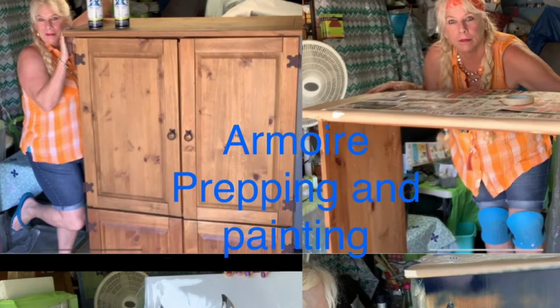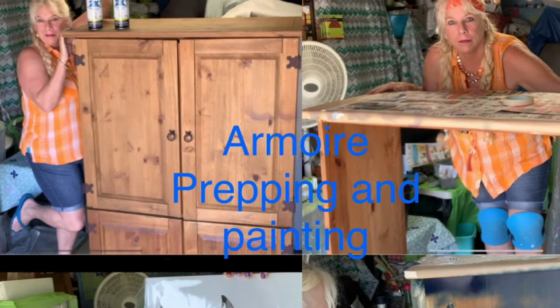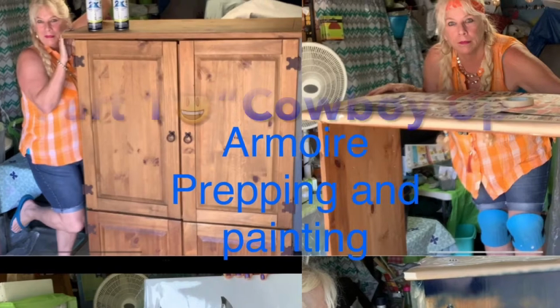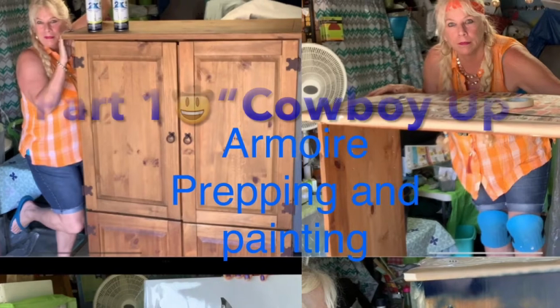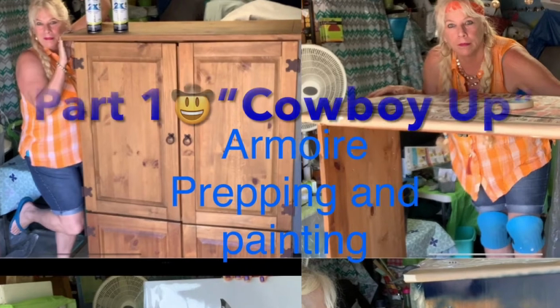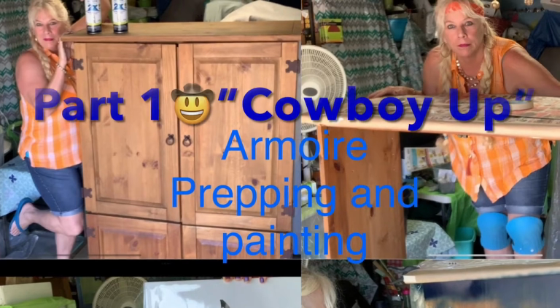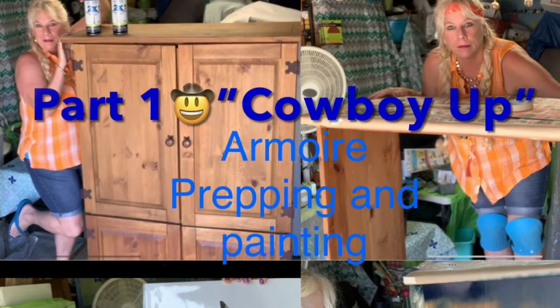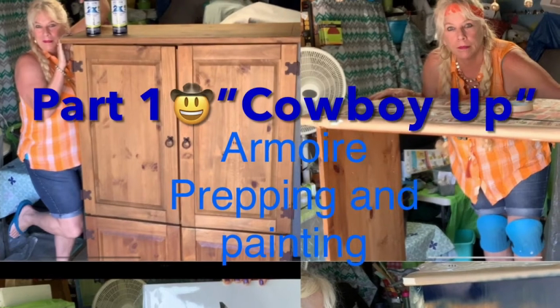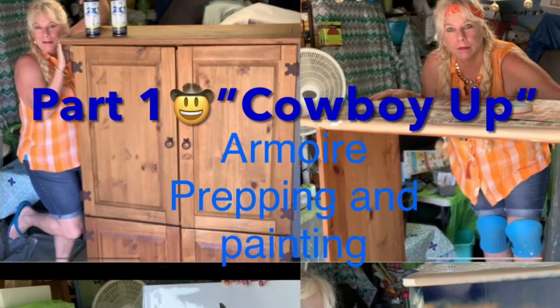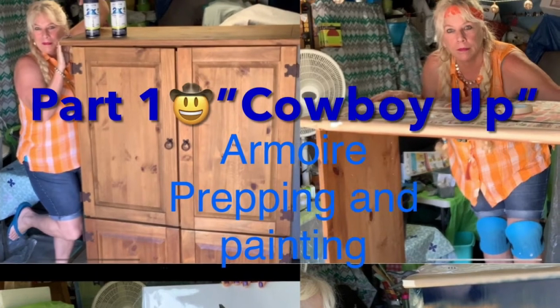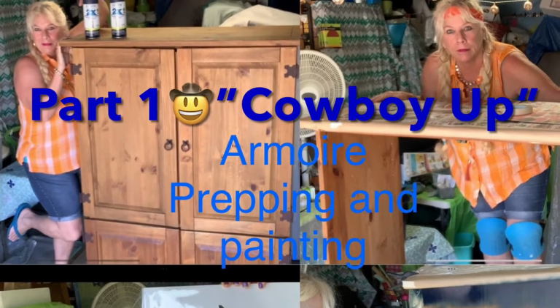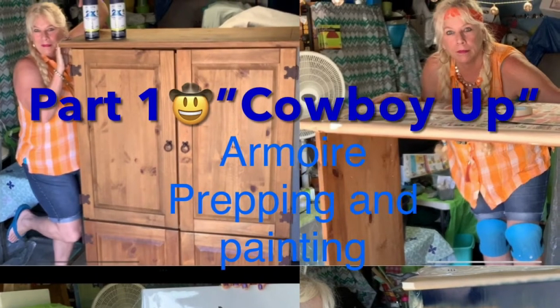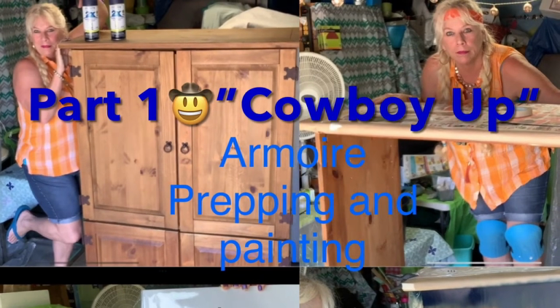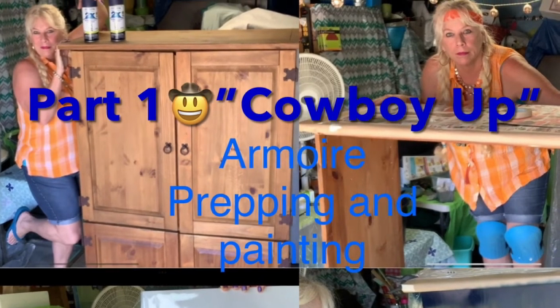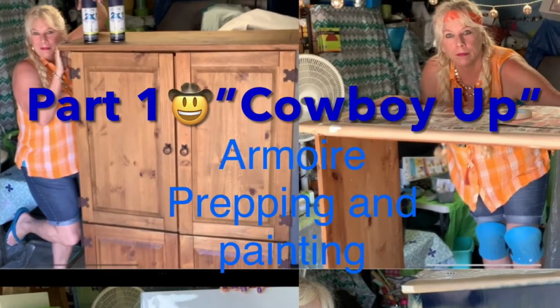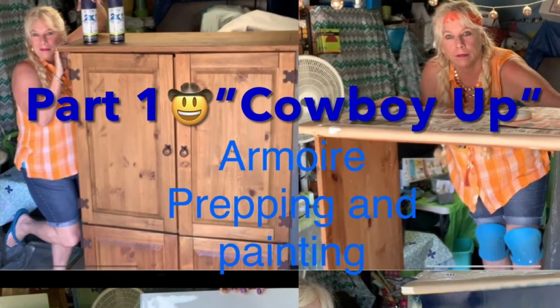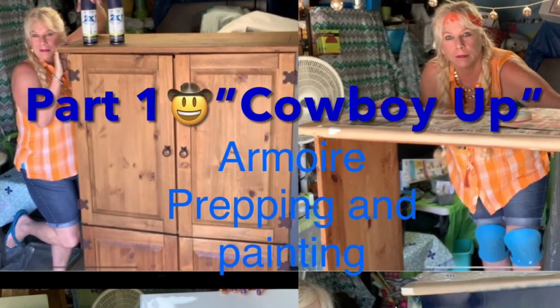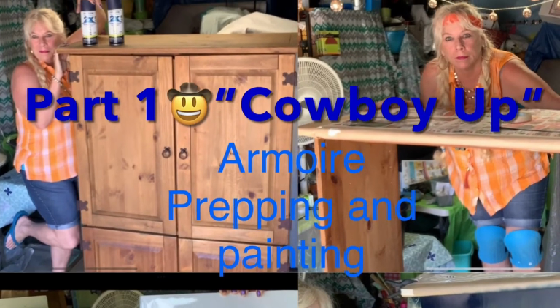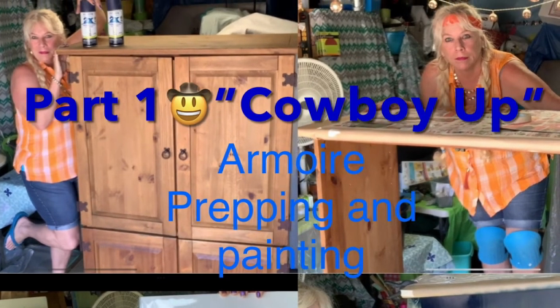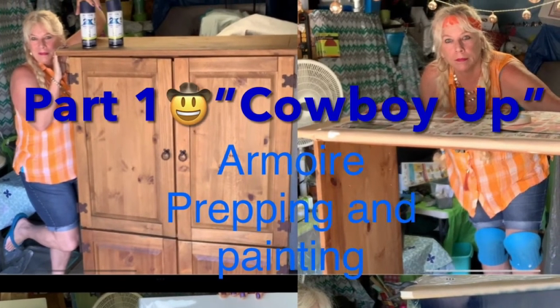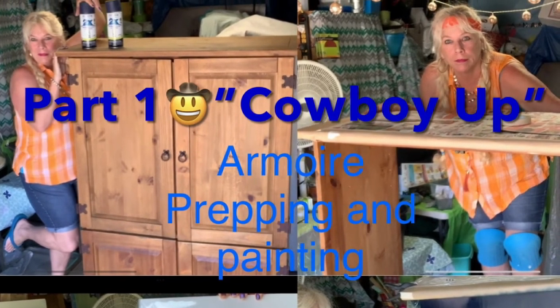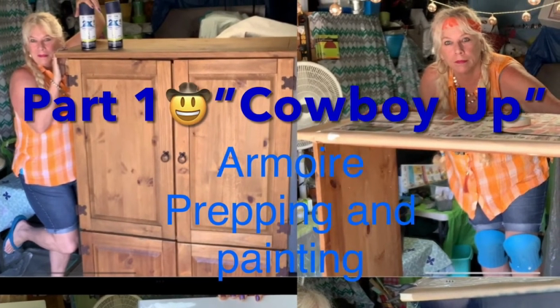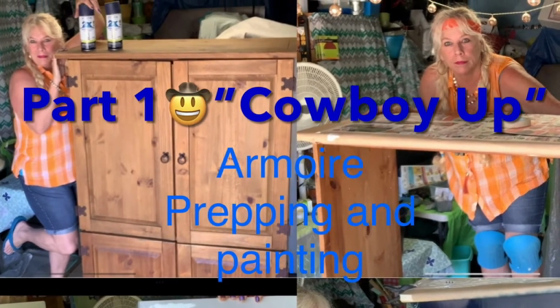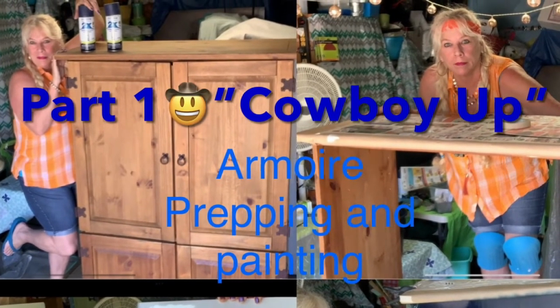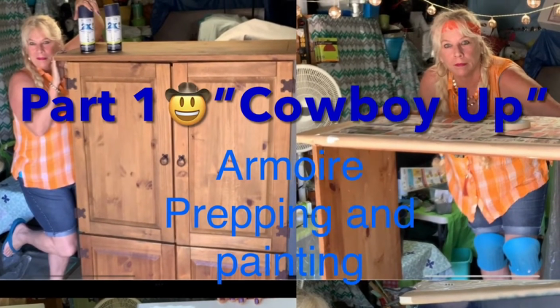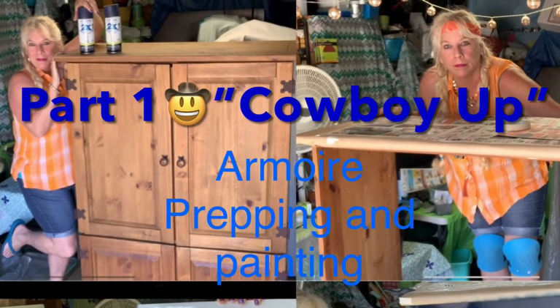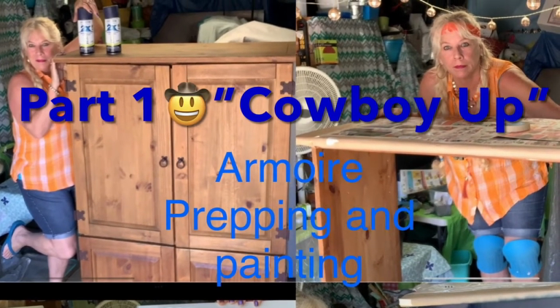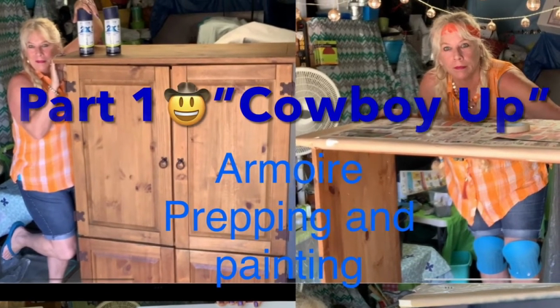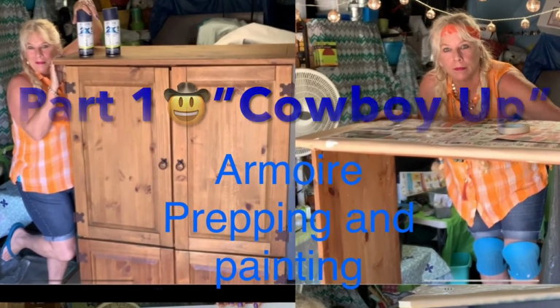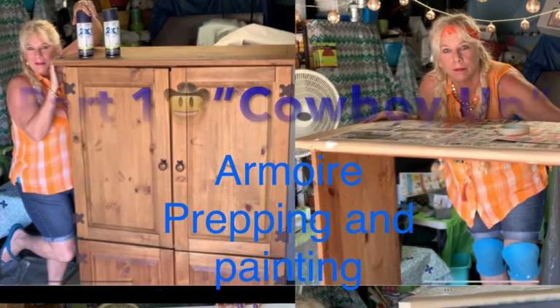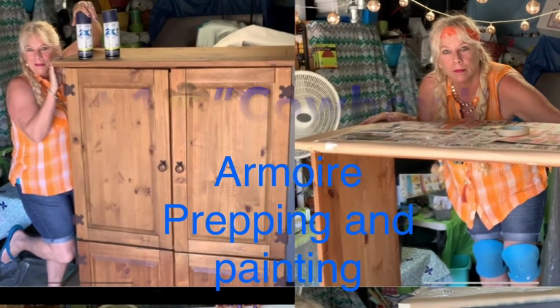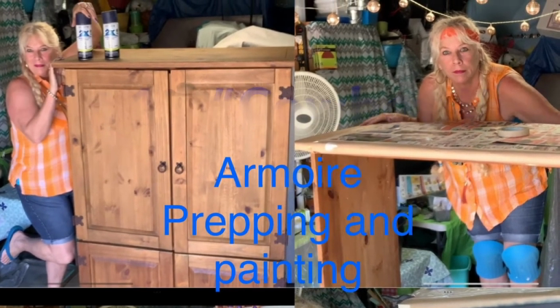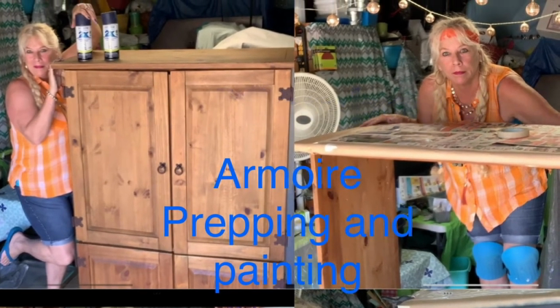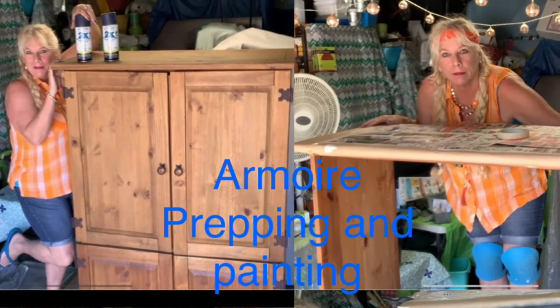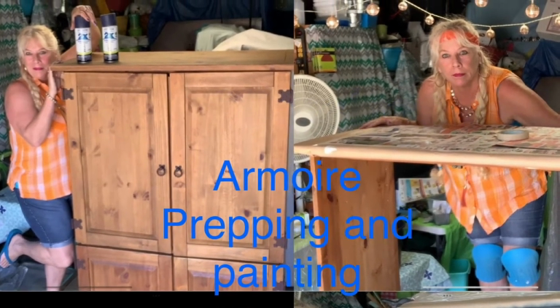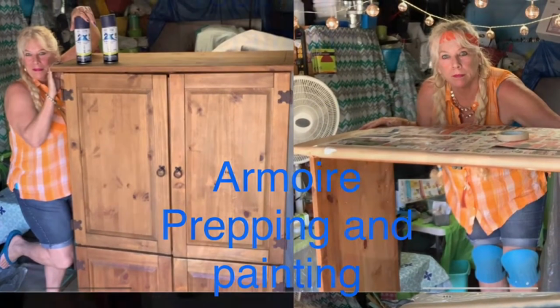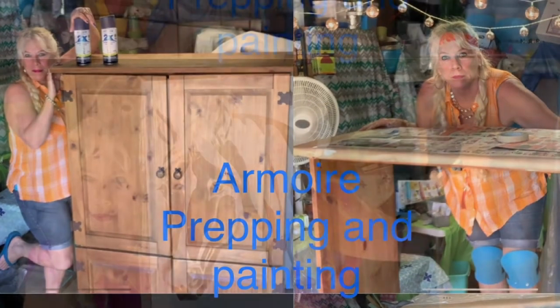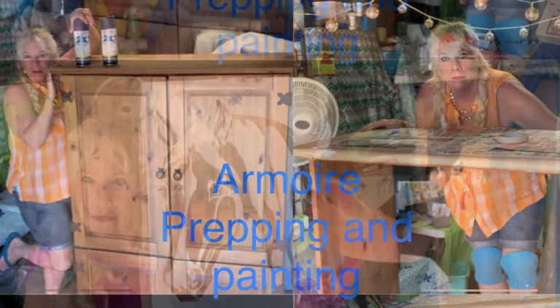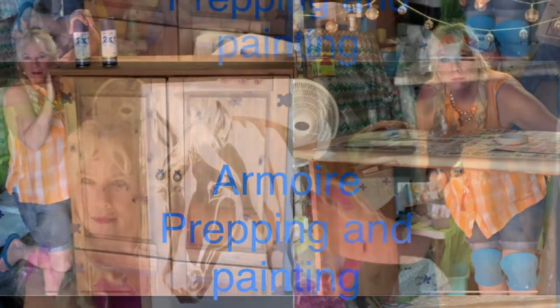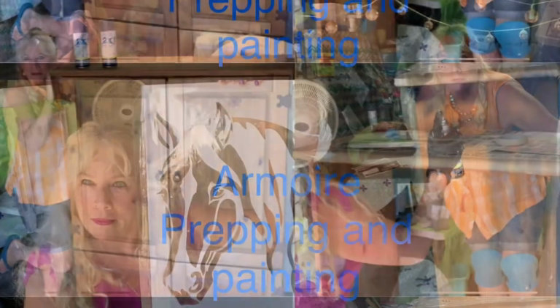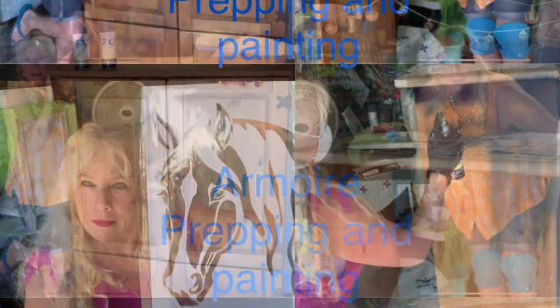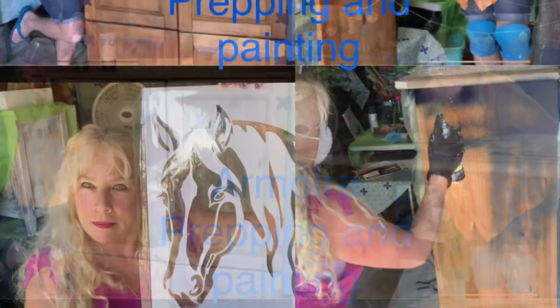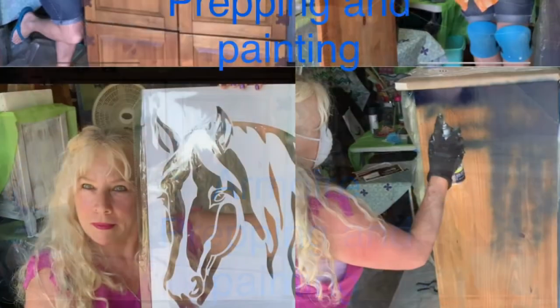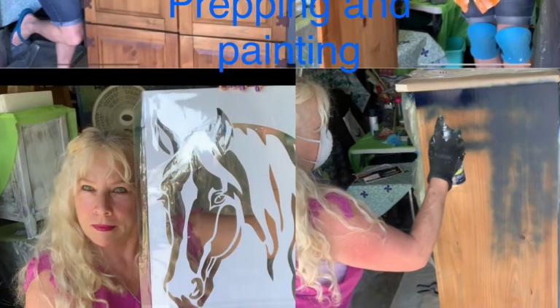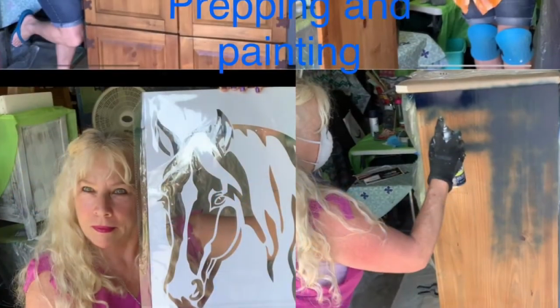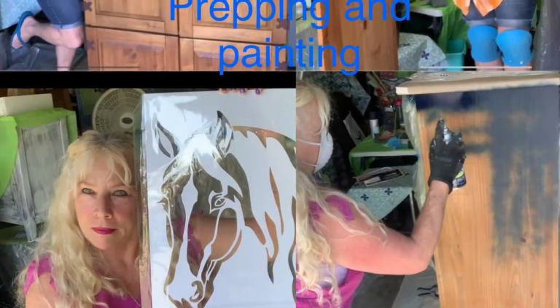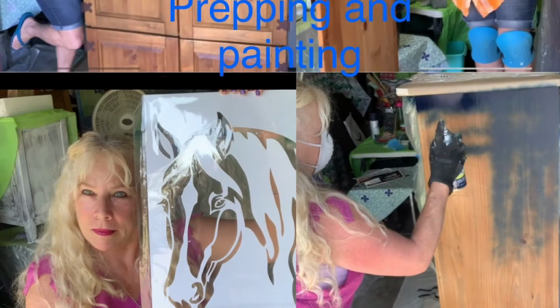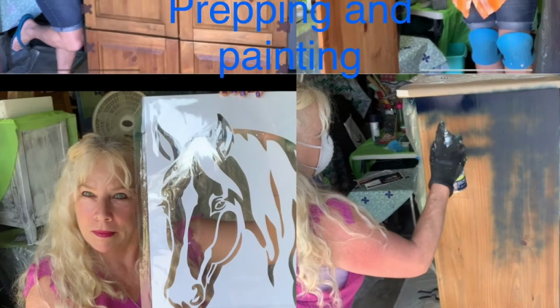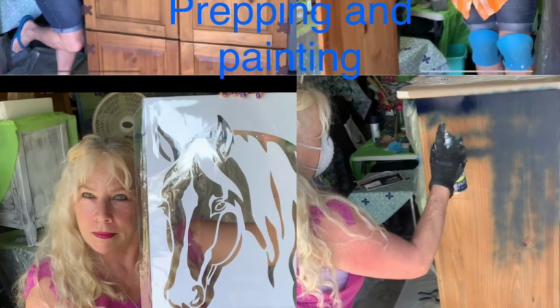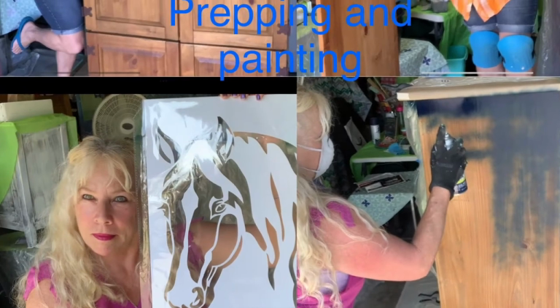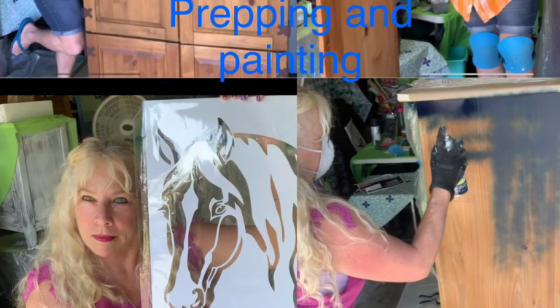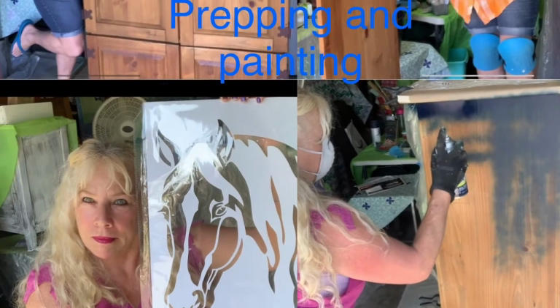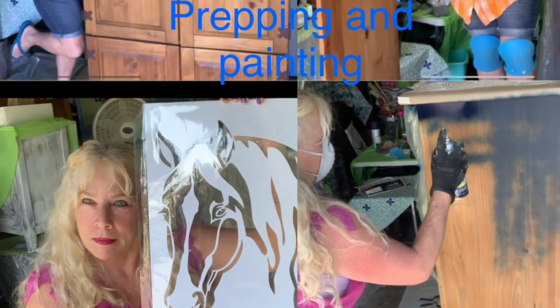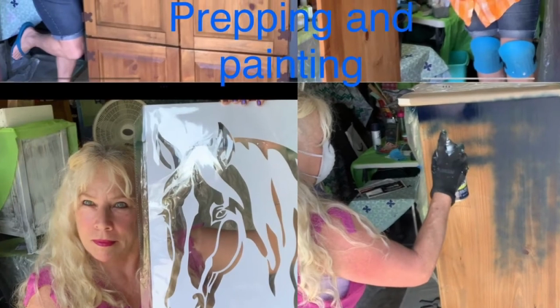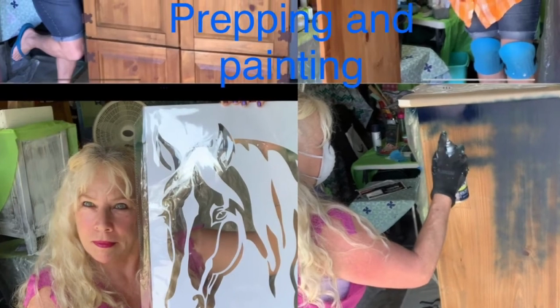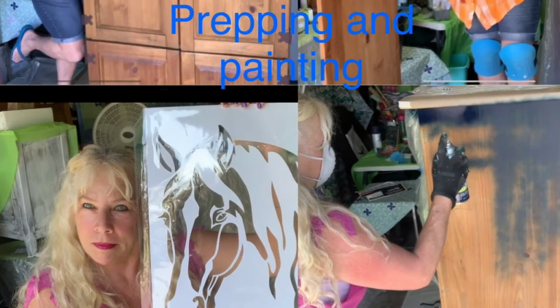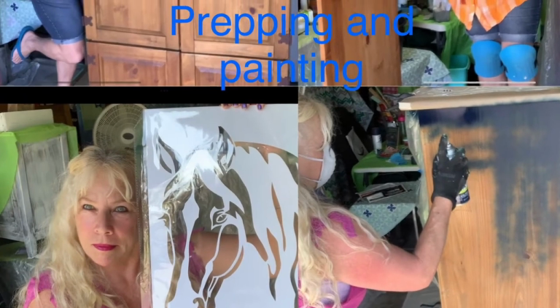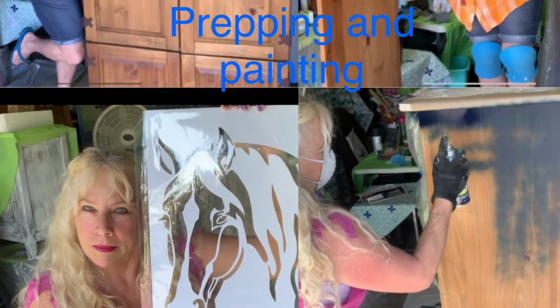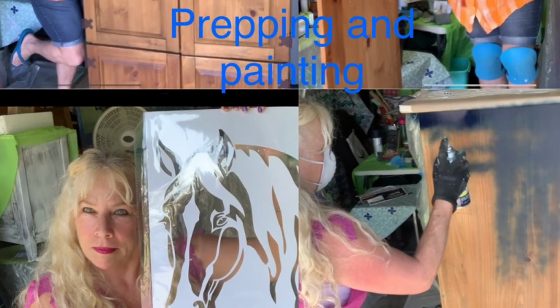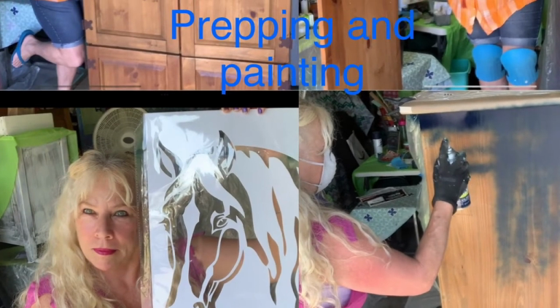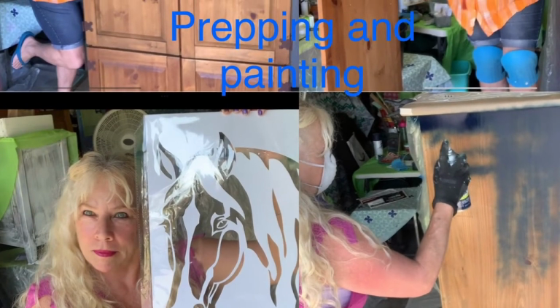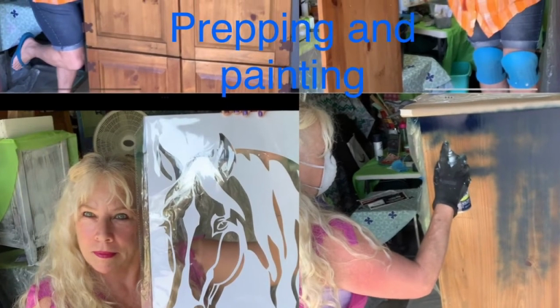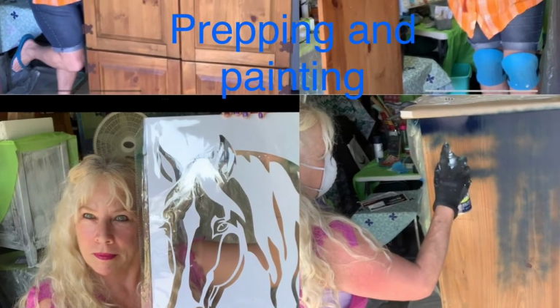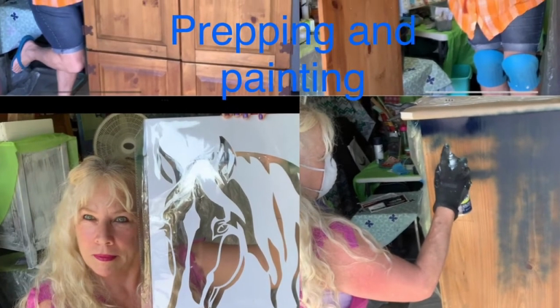Welcome back to Flippin' Out on Sunny Days with Dawn. This is part one of my Cowboy Up TV Armoire Makeover.